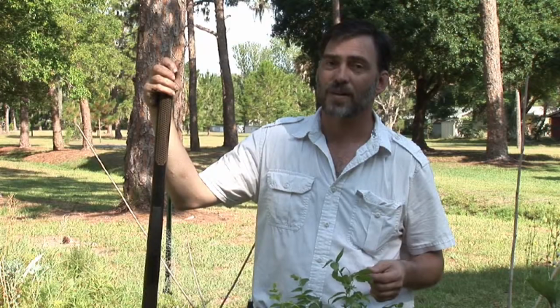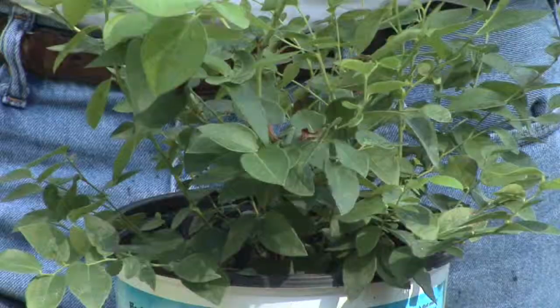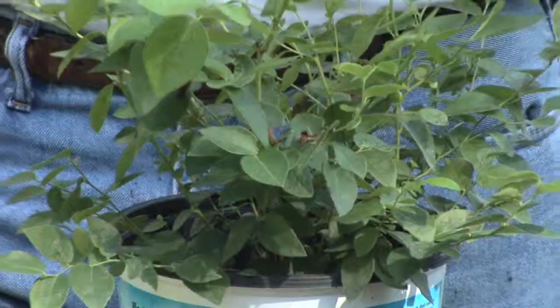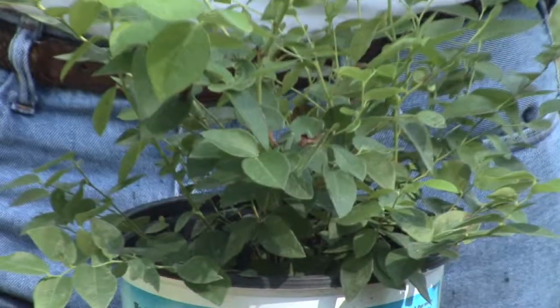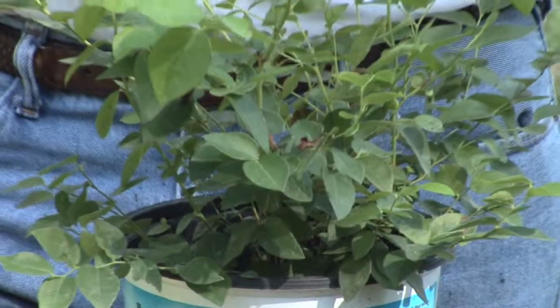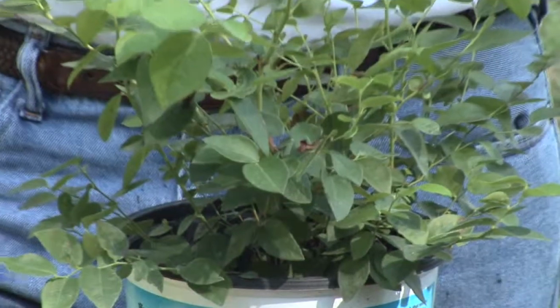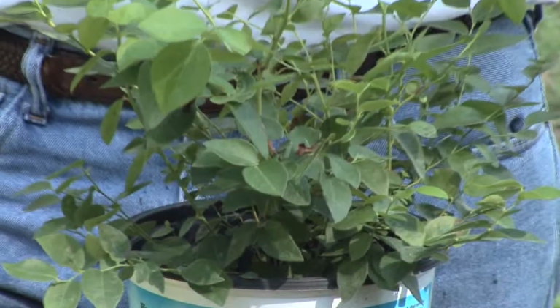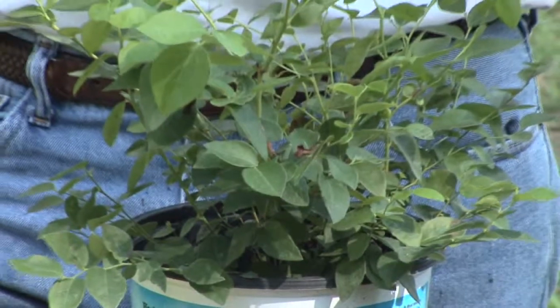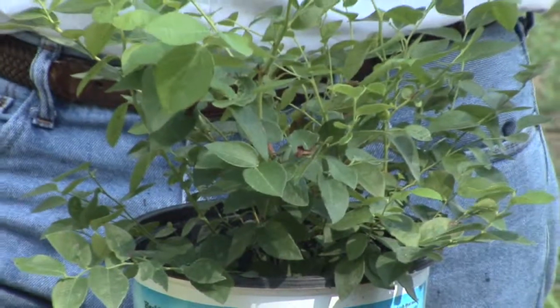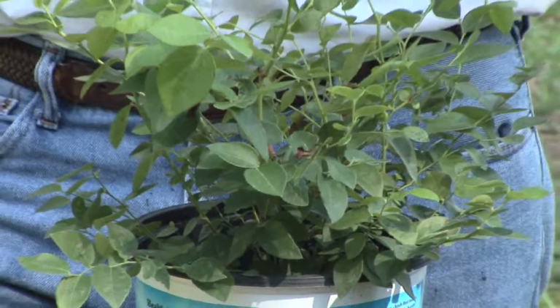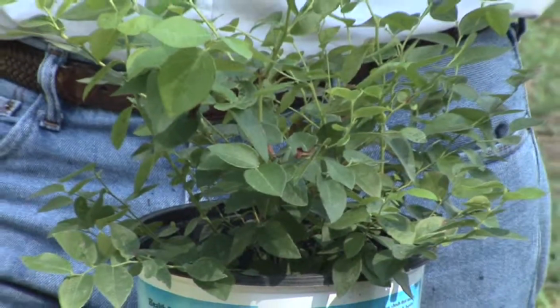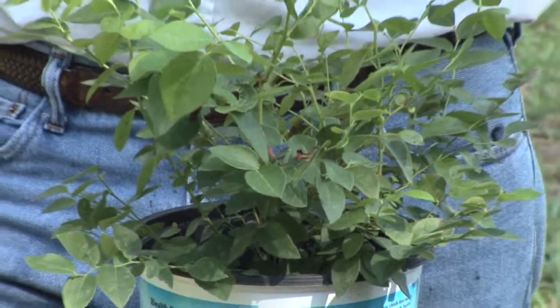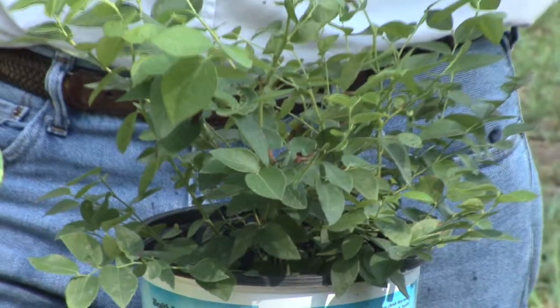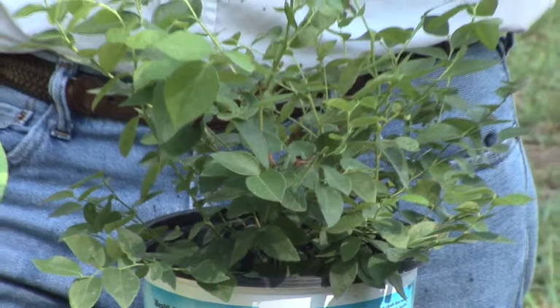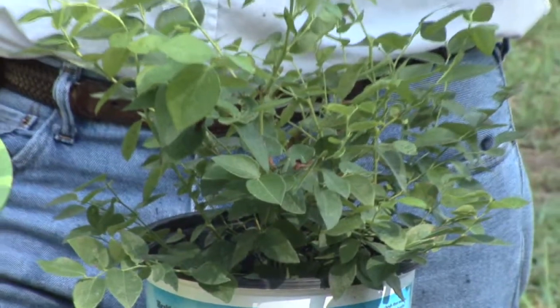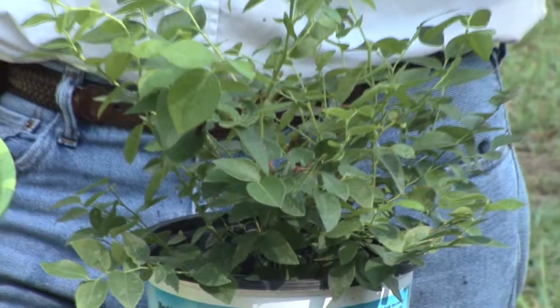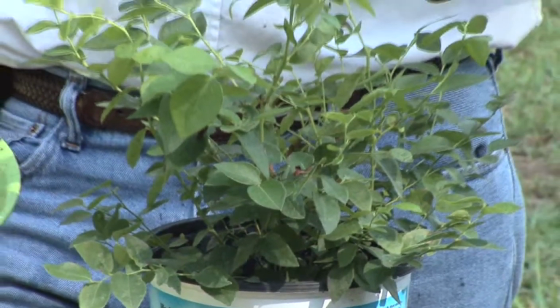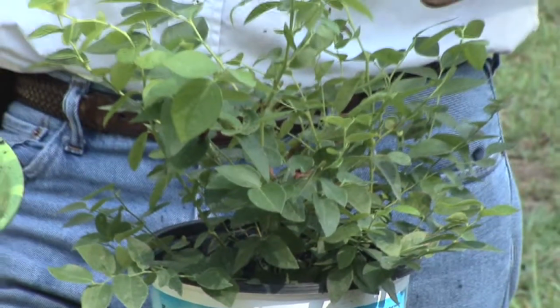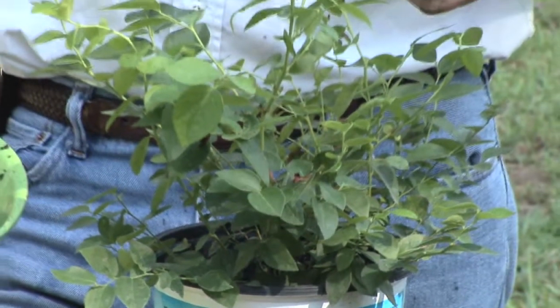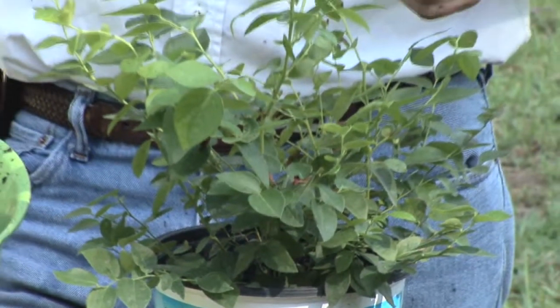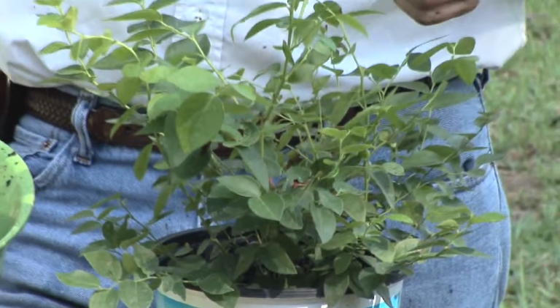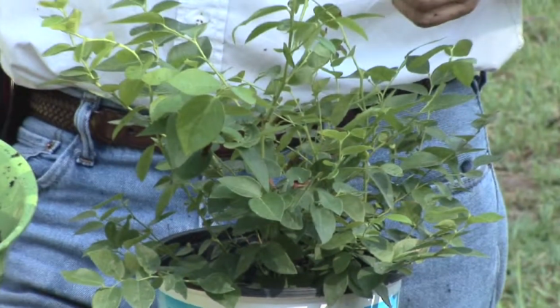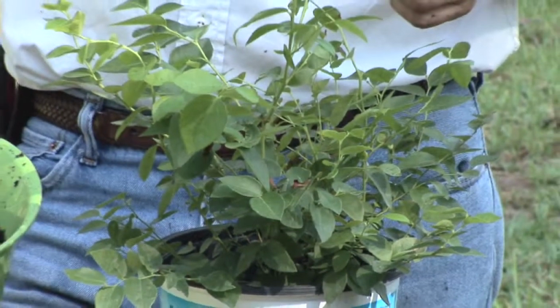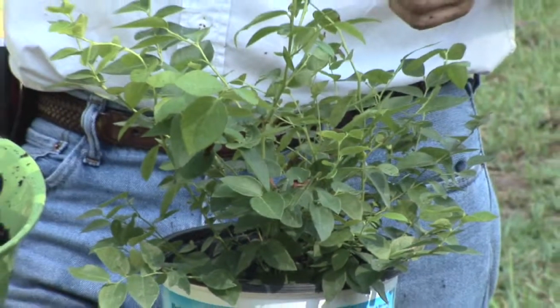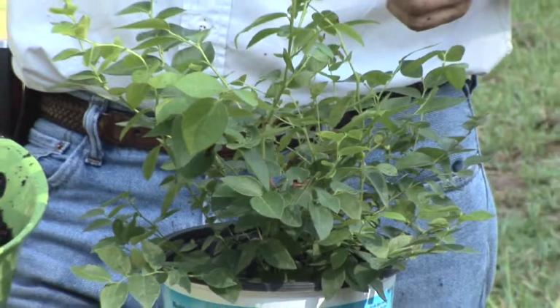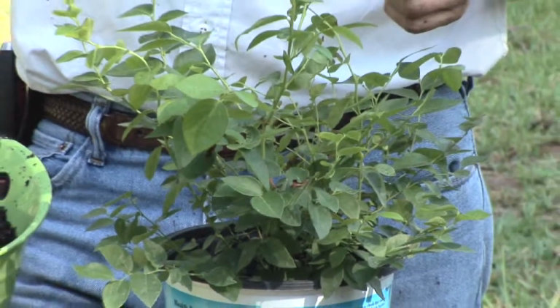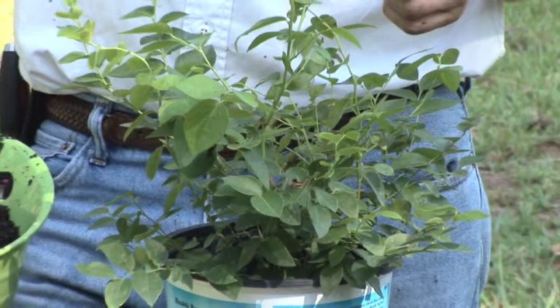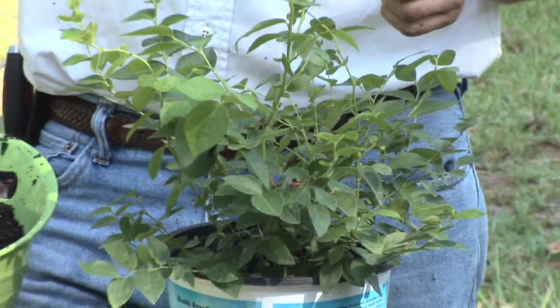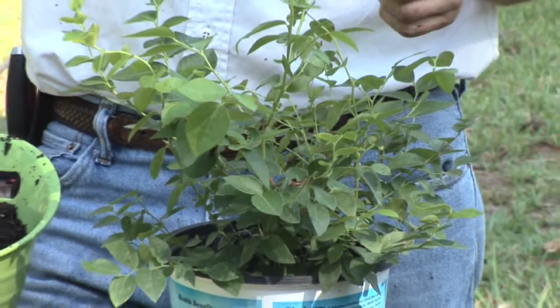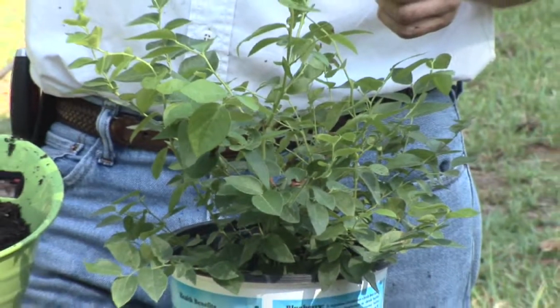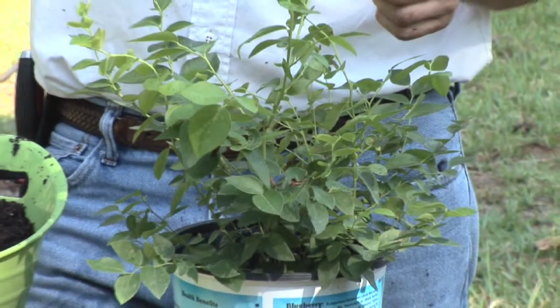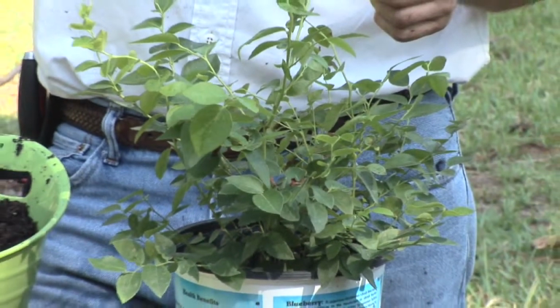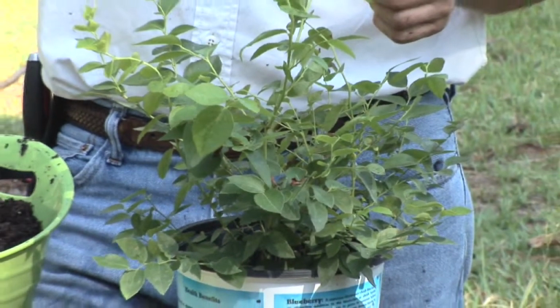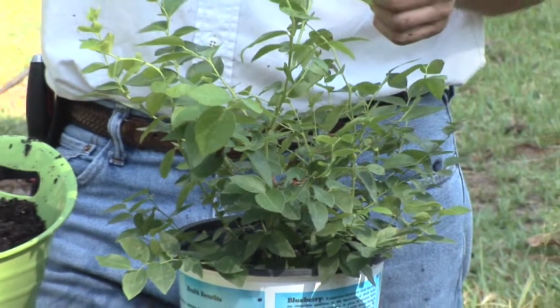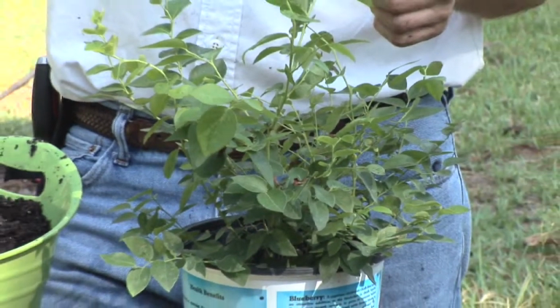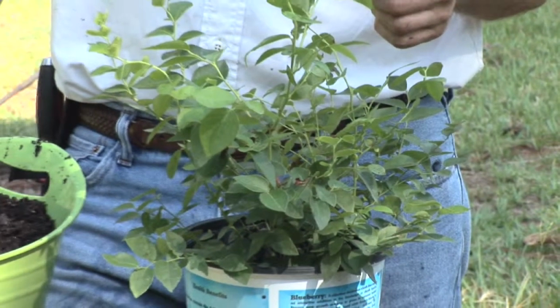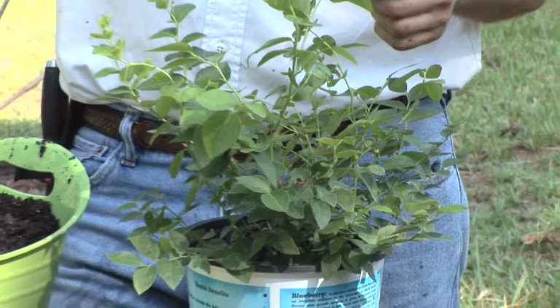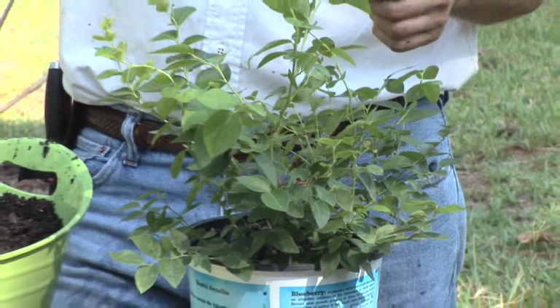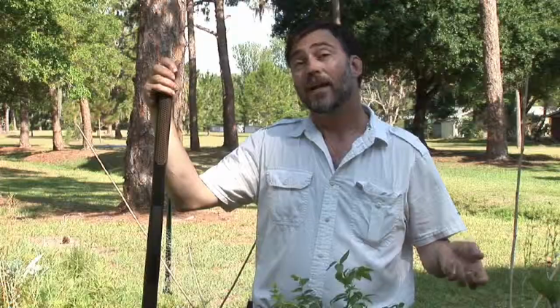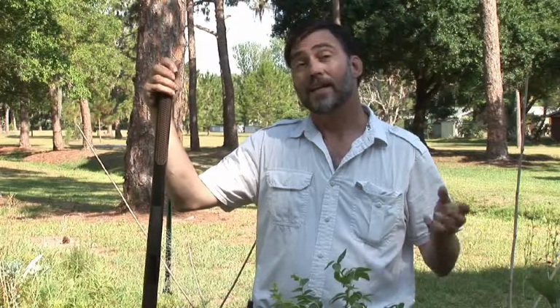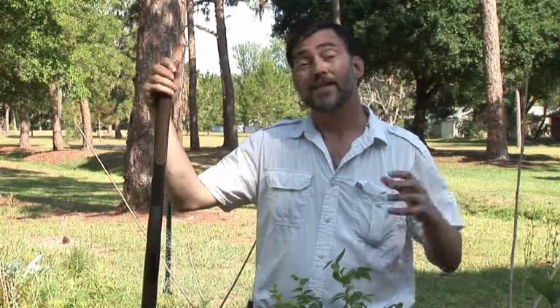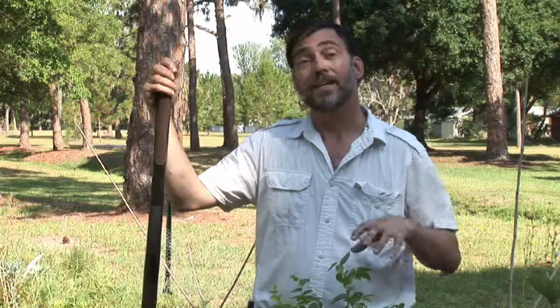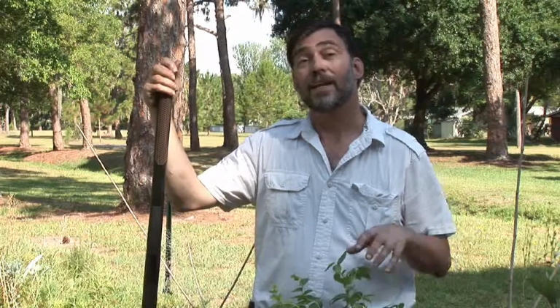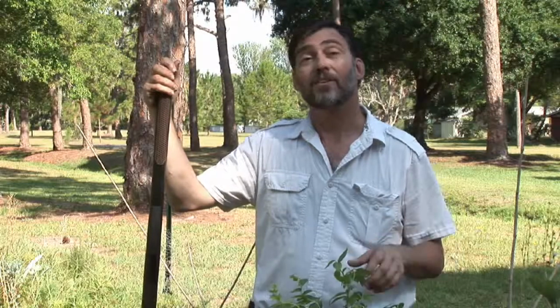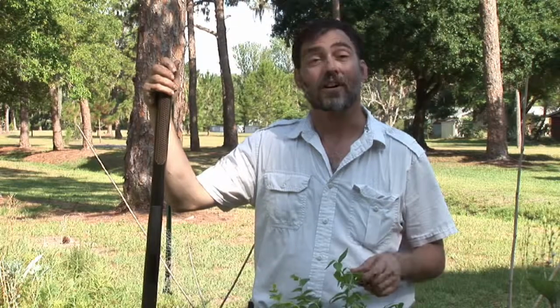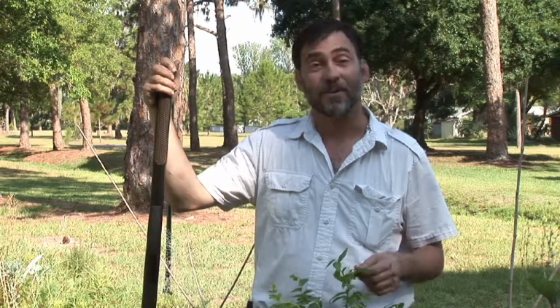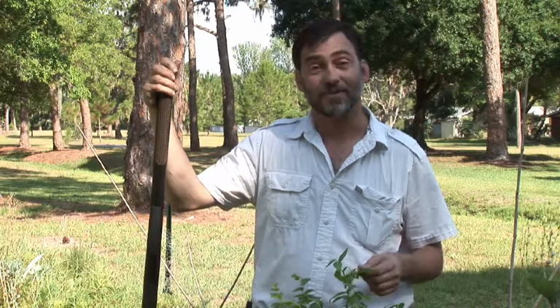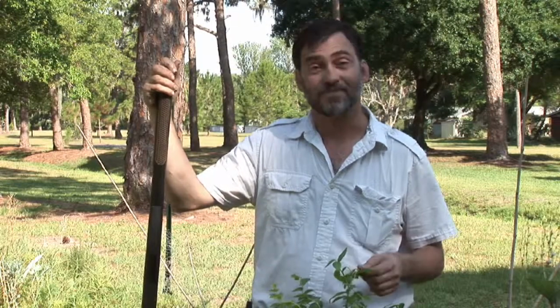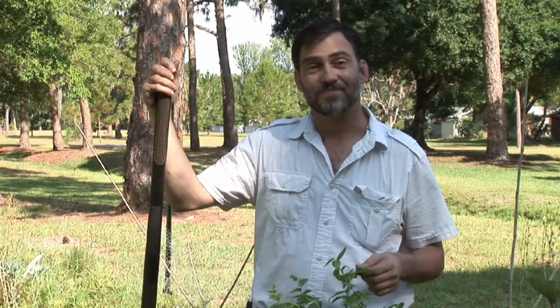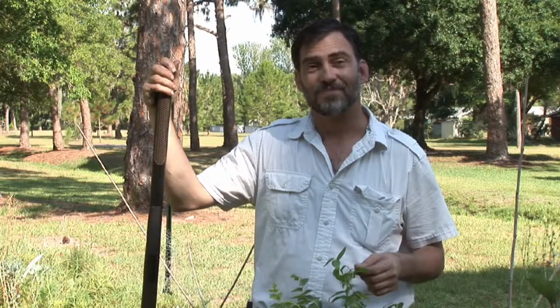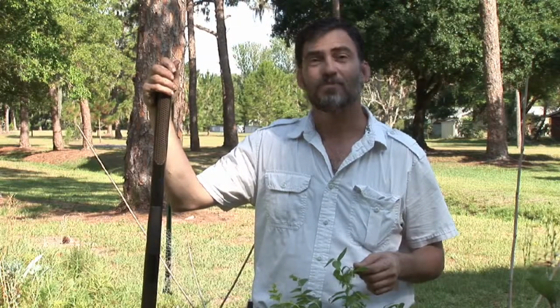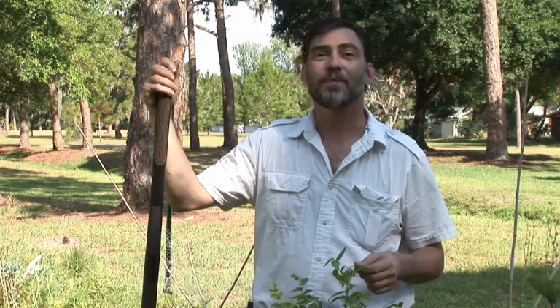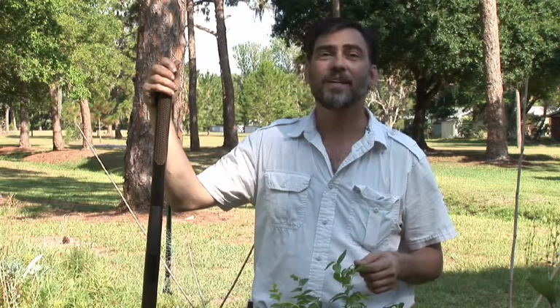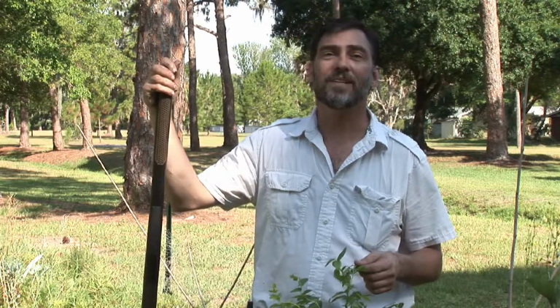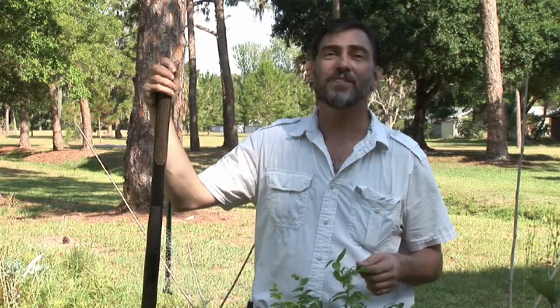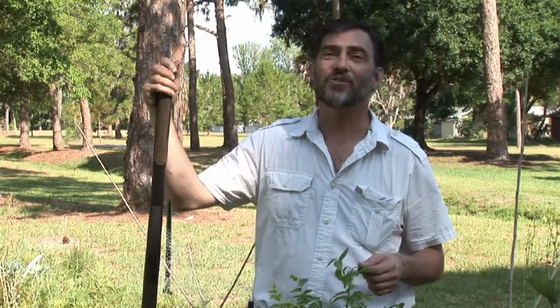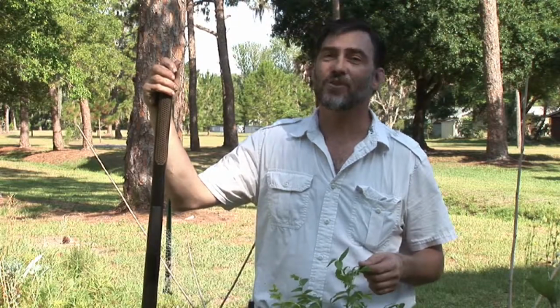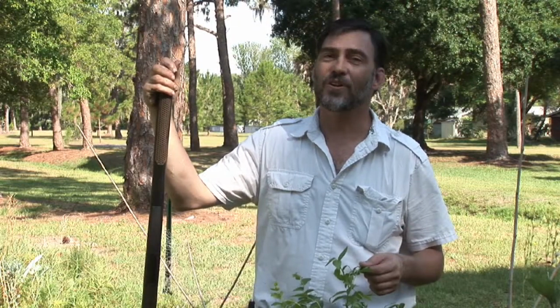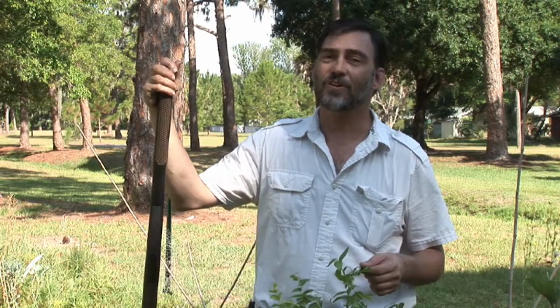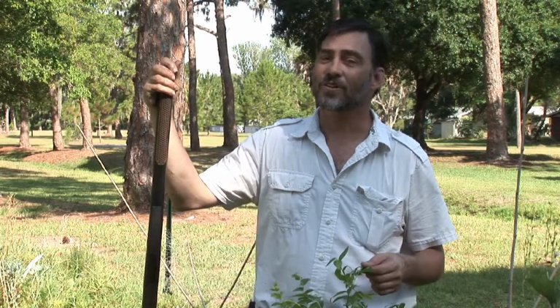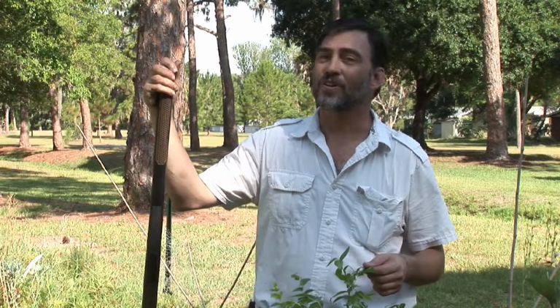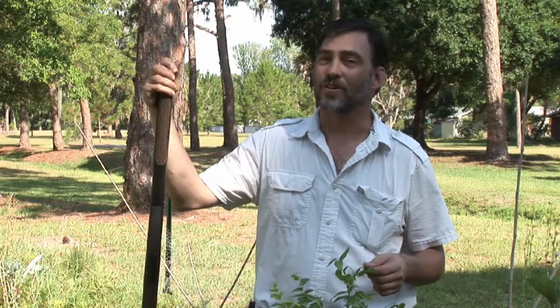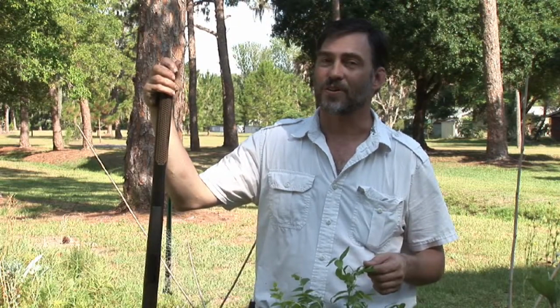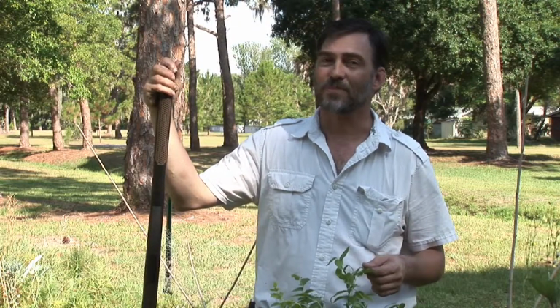This is Bob Lindy talking to you about how to care for your fruit tree container garden. Please enjoy your herbs.